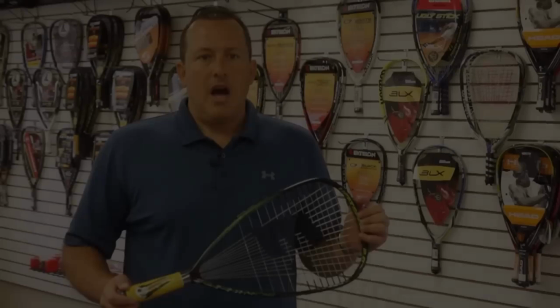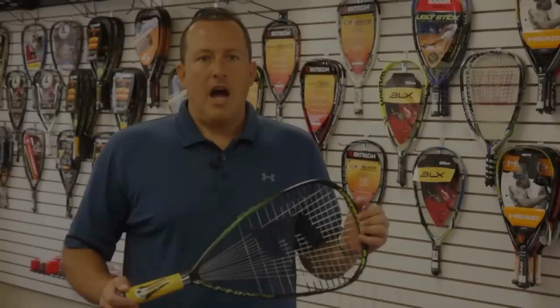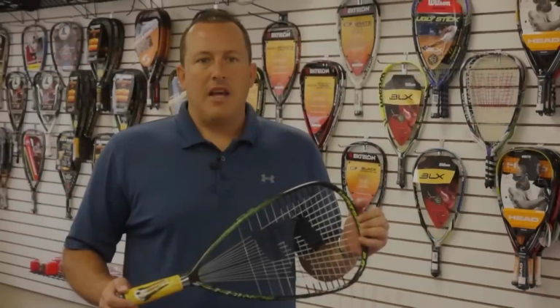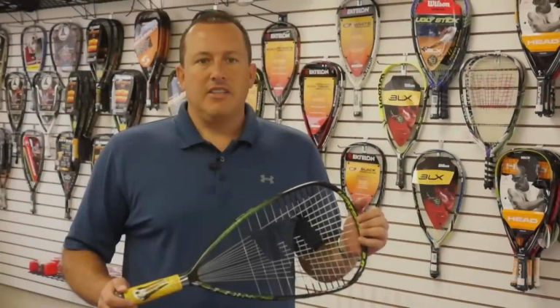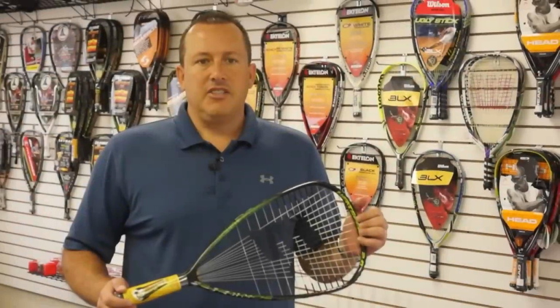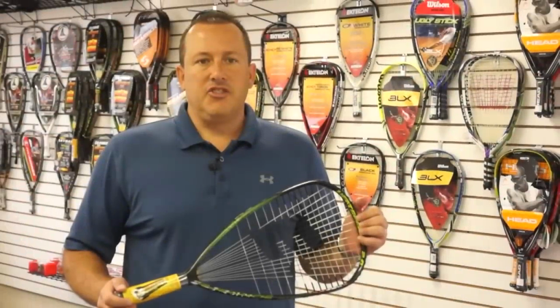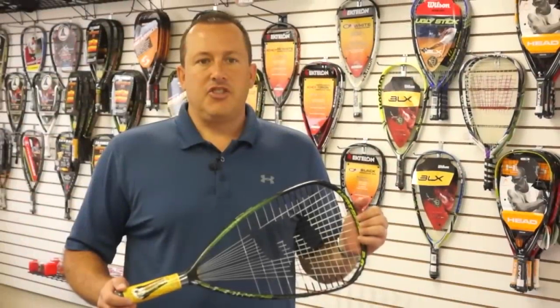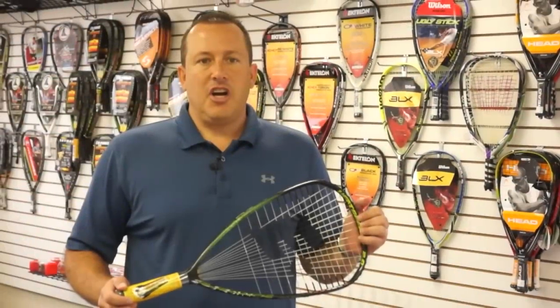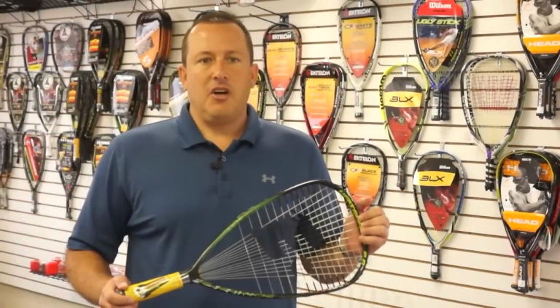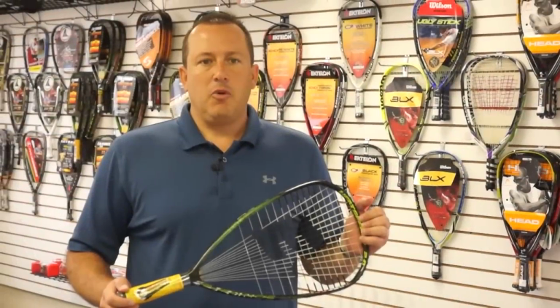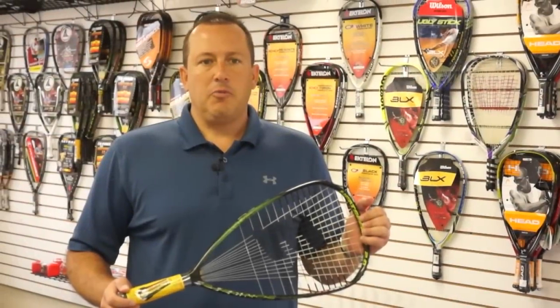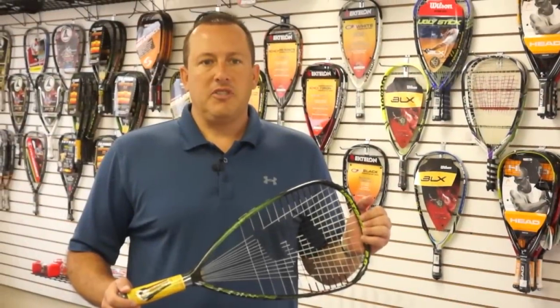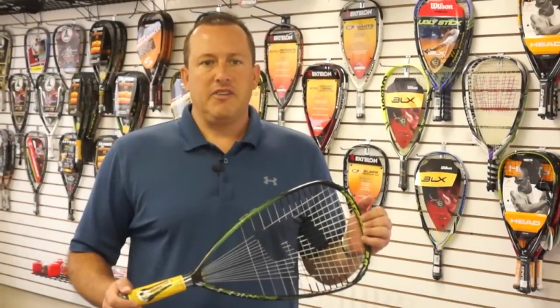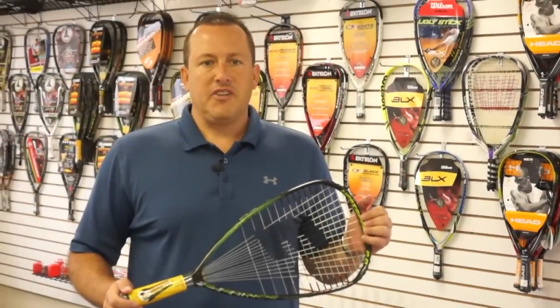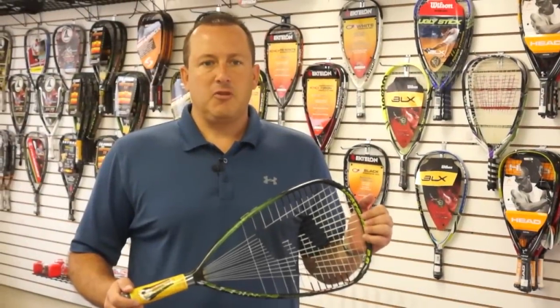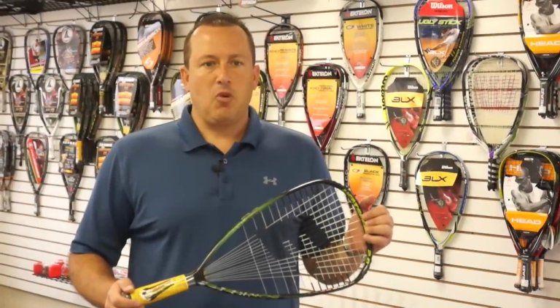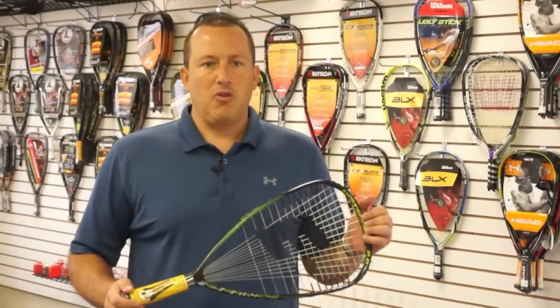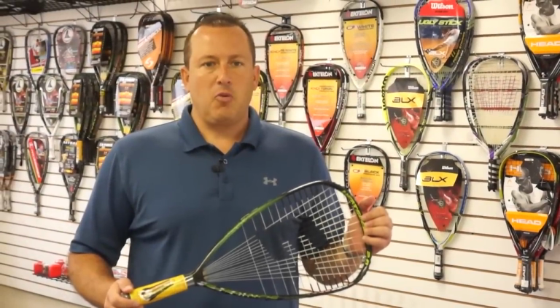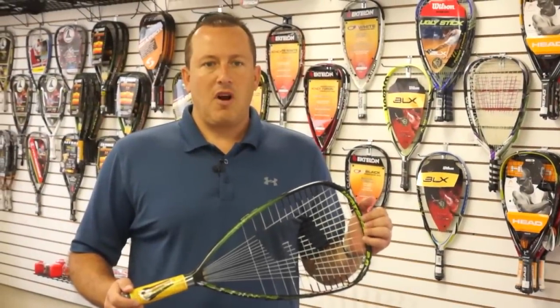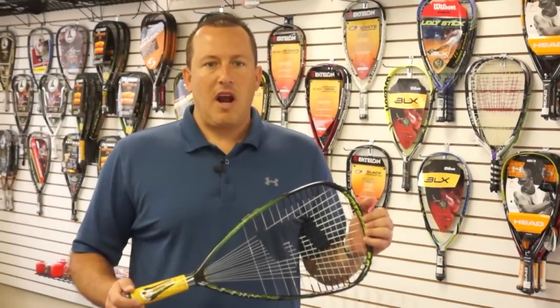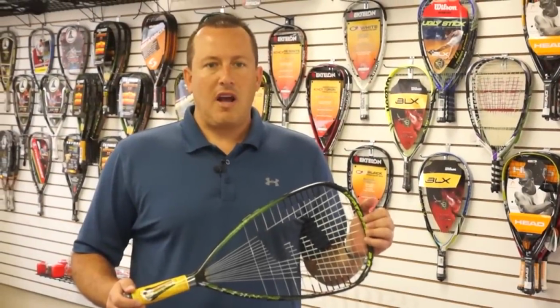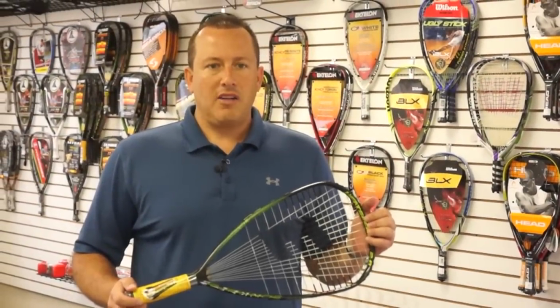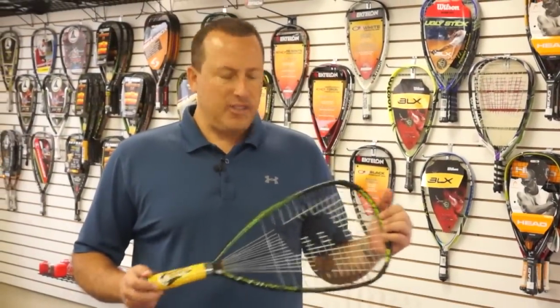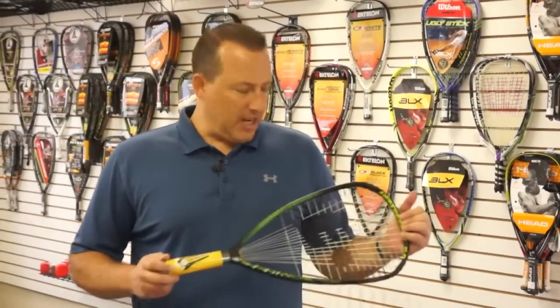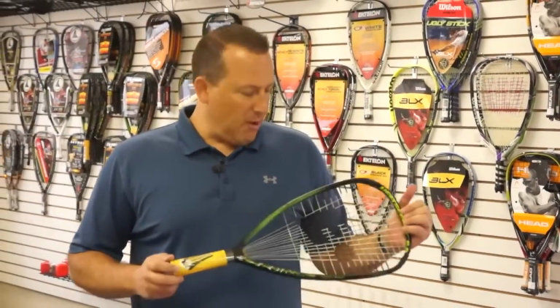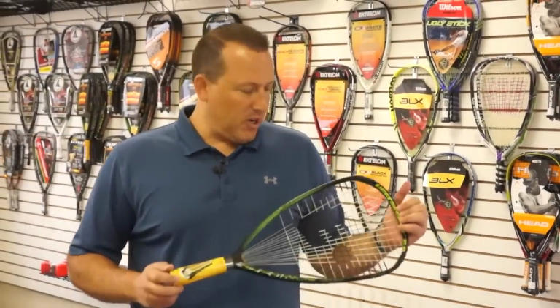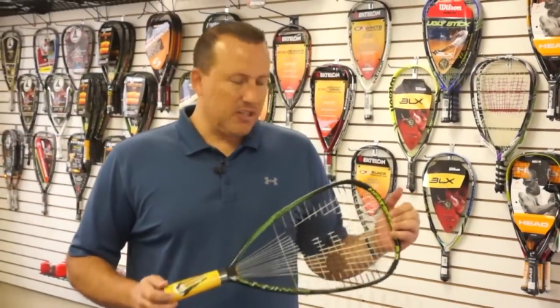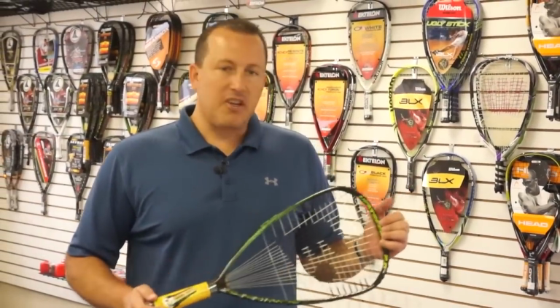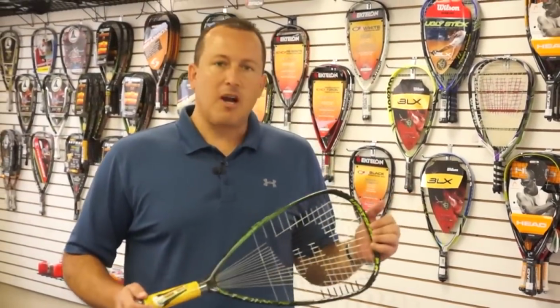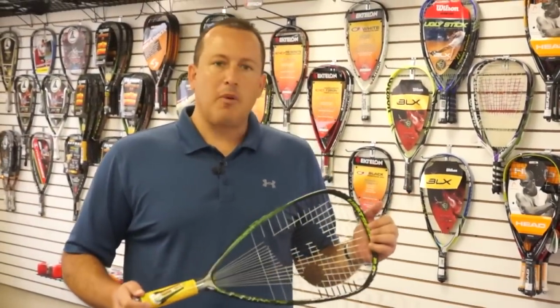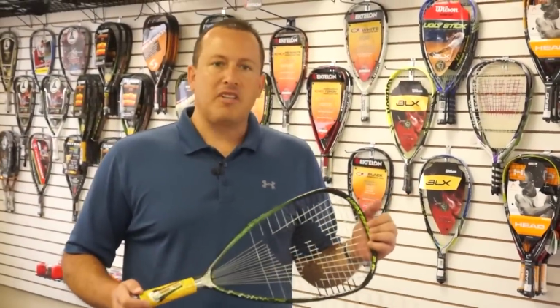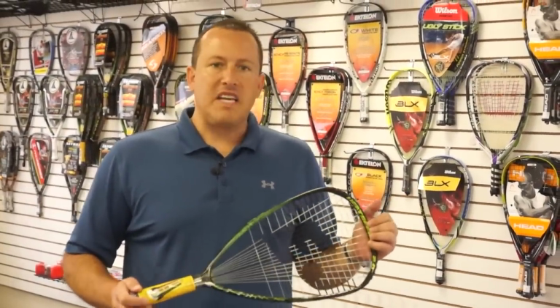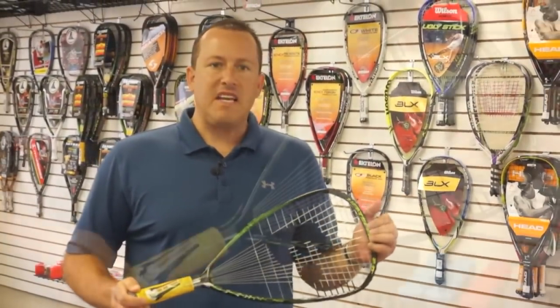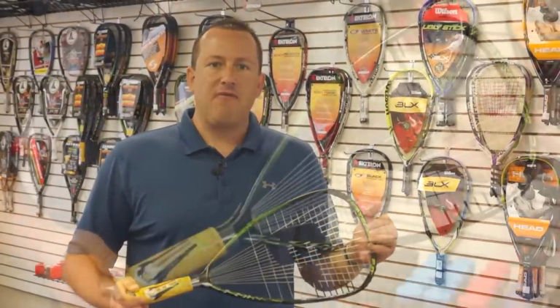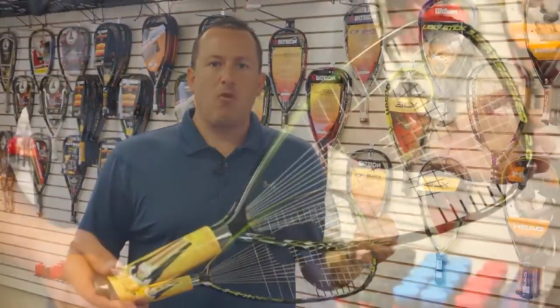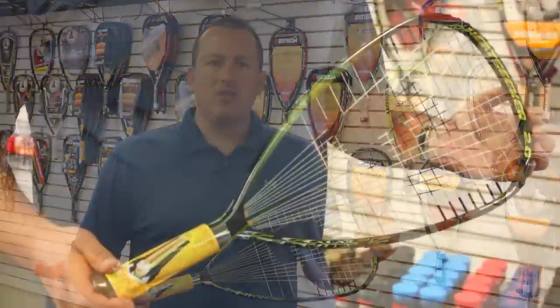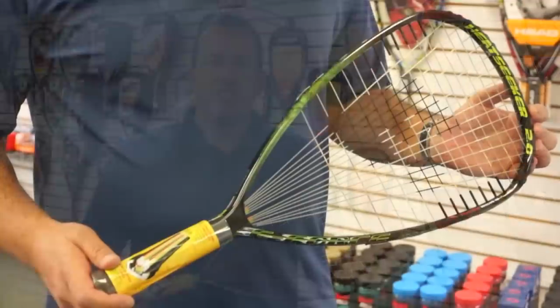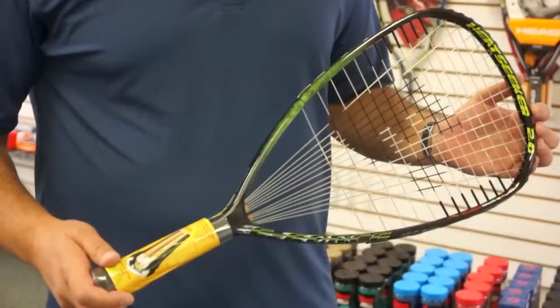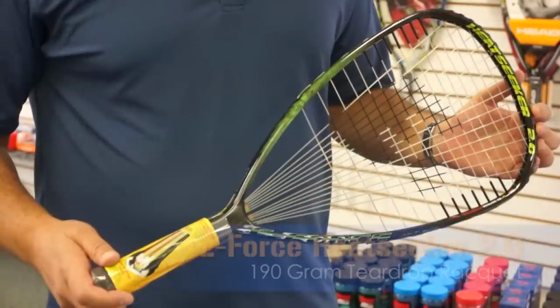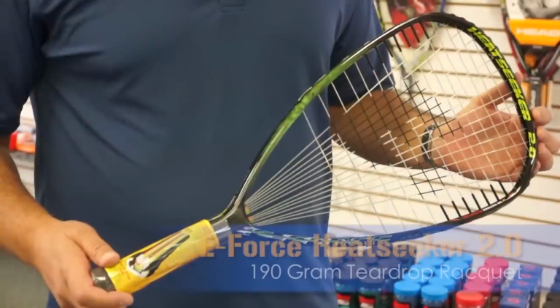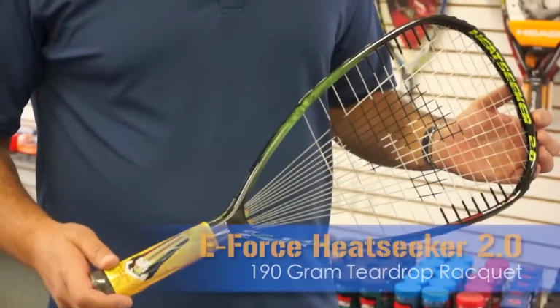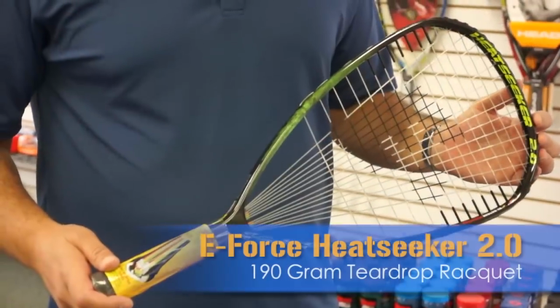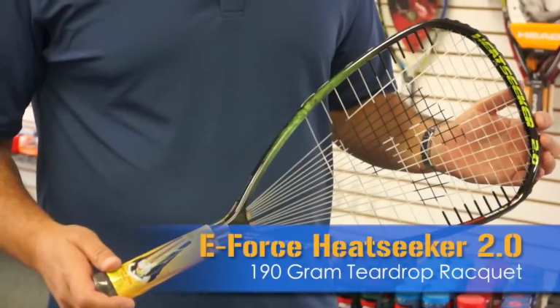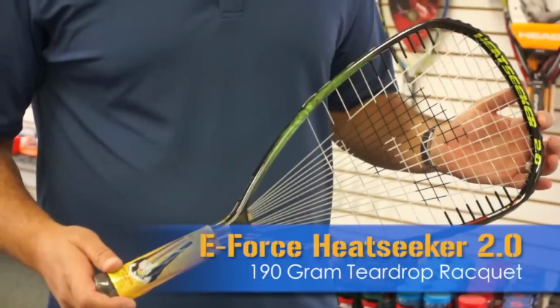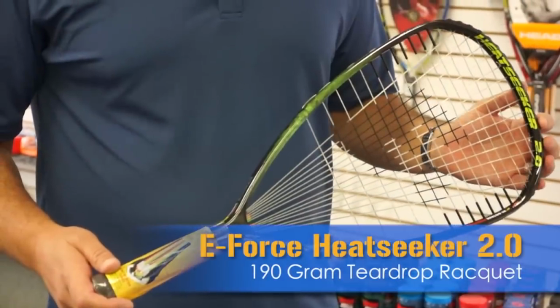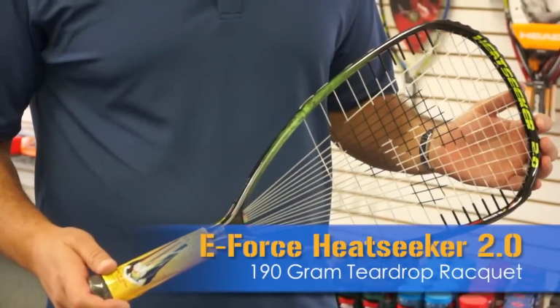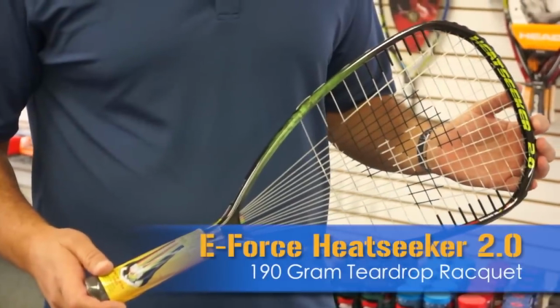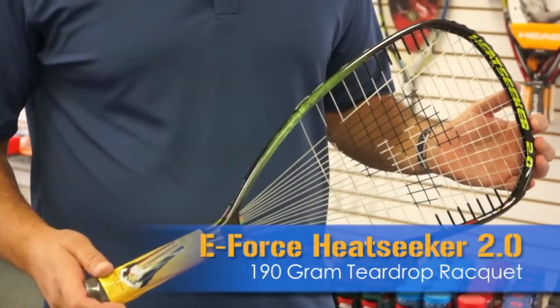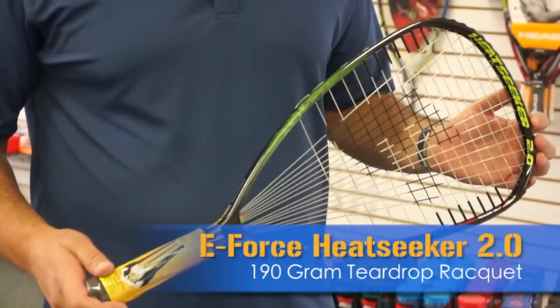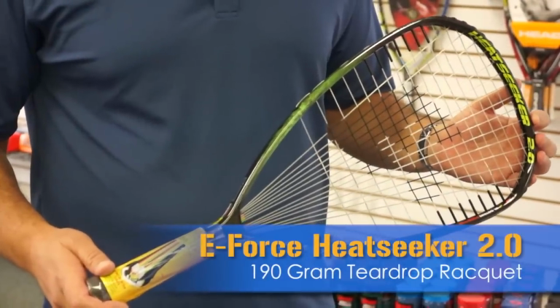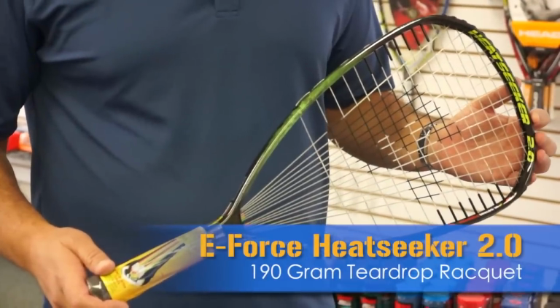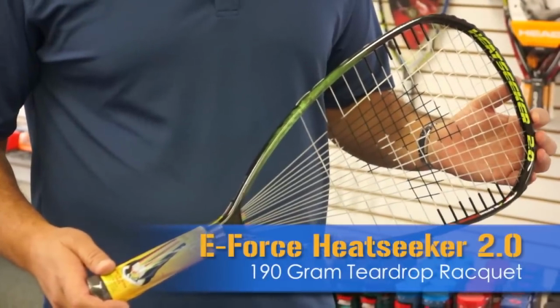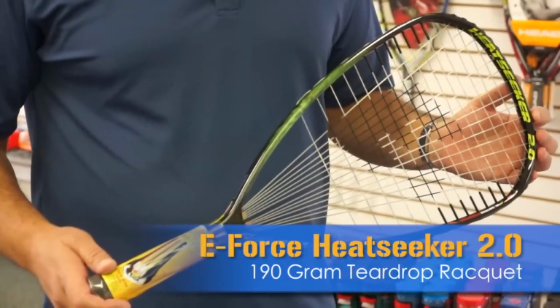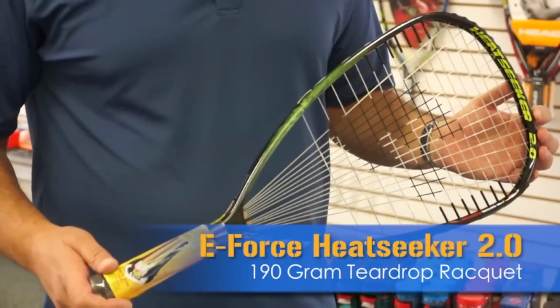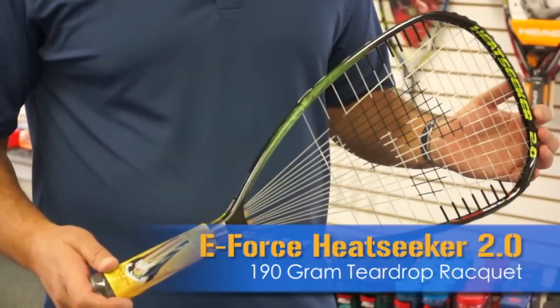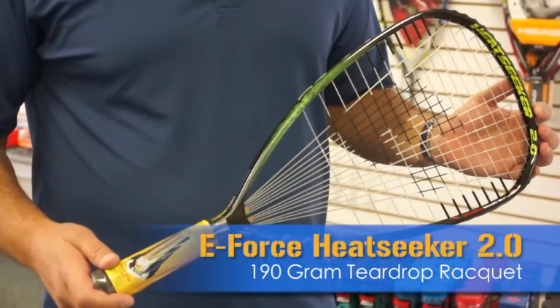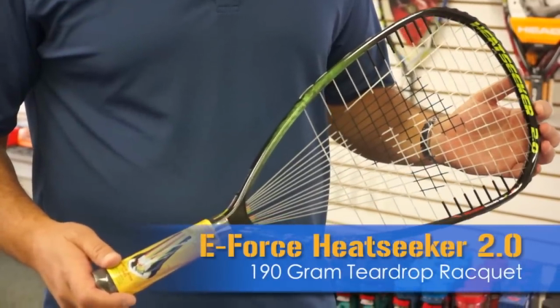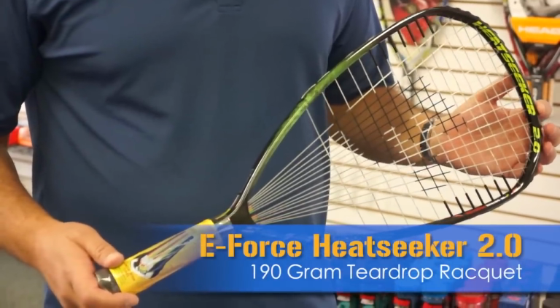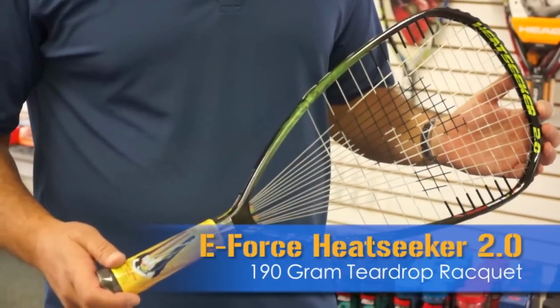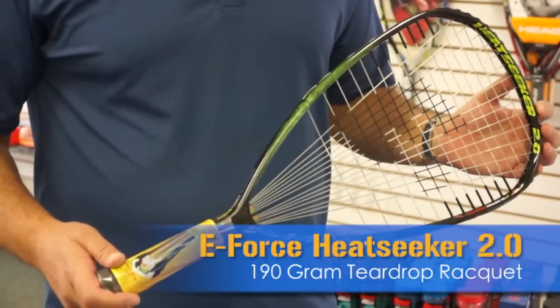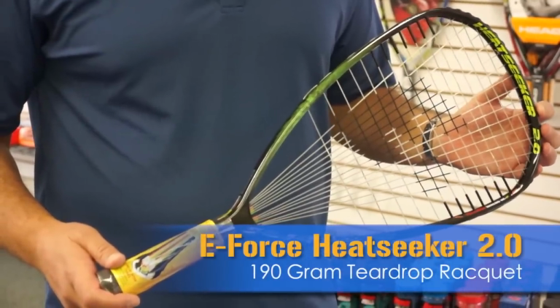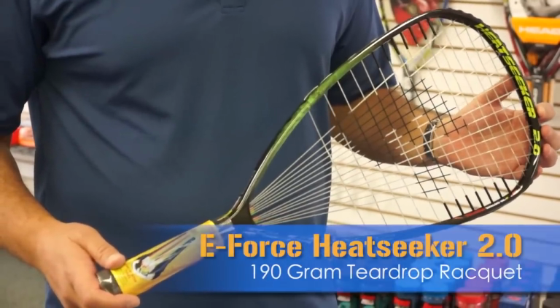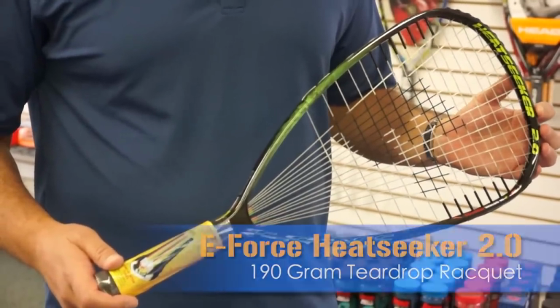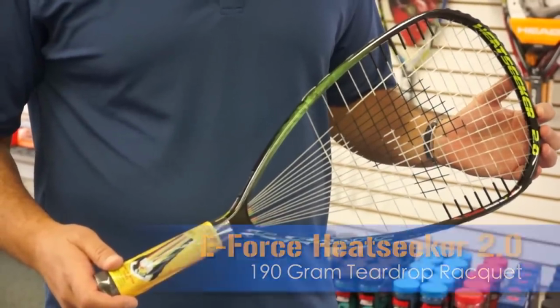Hi, this is Judd with Pacific Sports Warehouse. Today we're going to talk about the E-Force Heatseeker 2.0 190 gram teardrop racket.